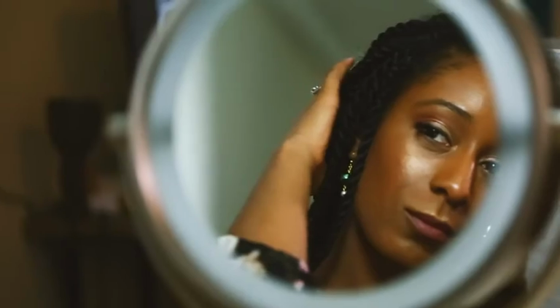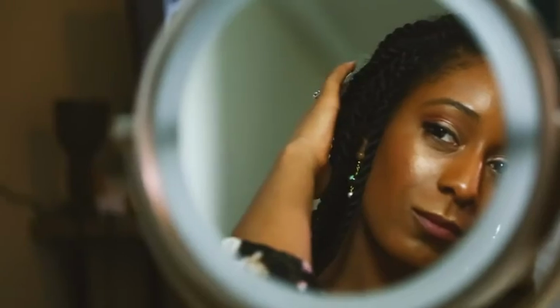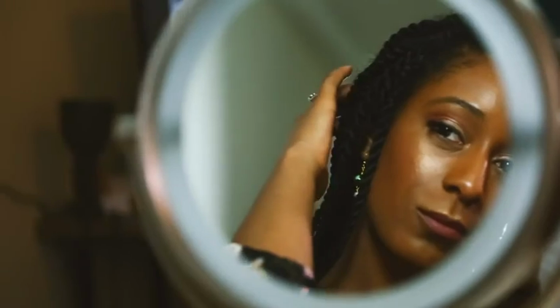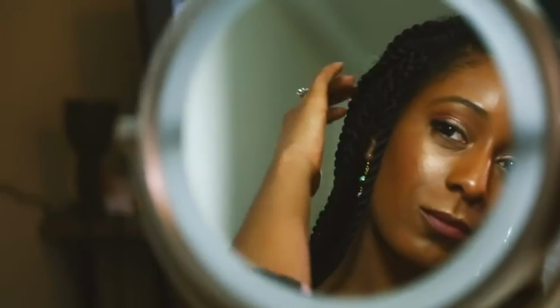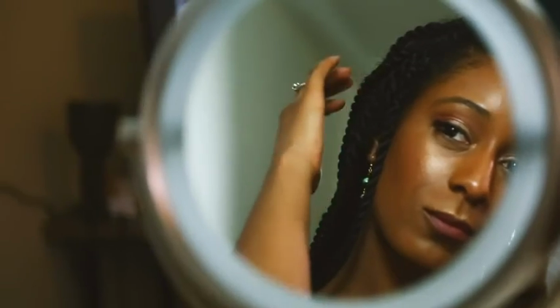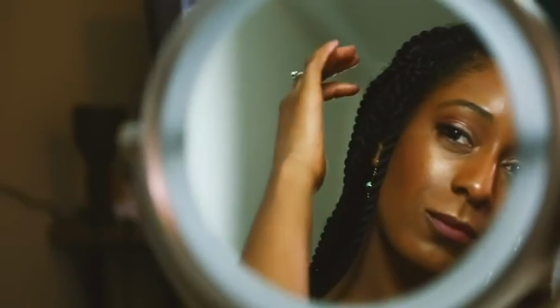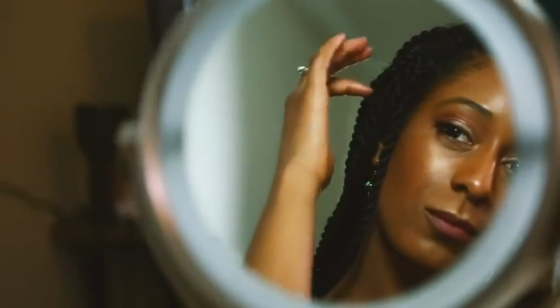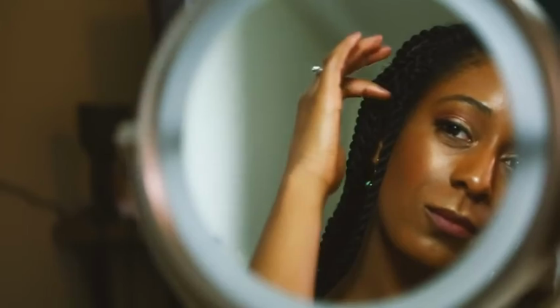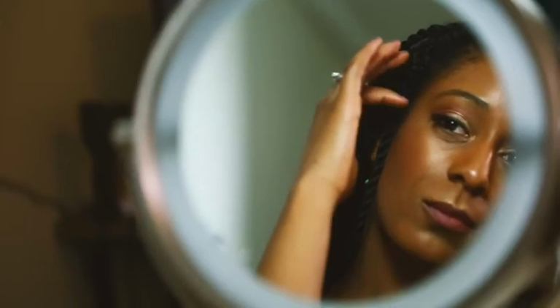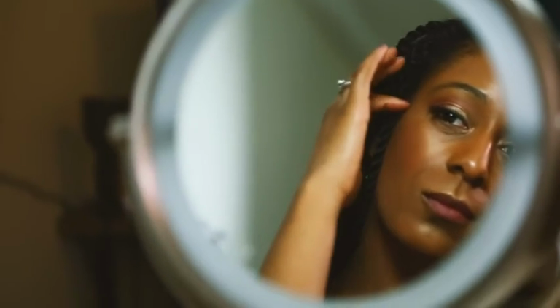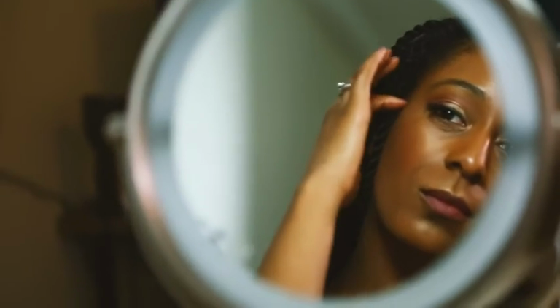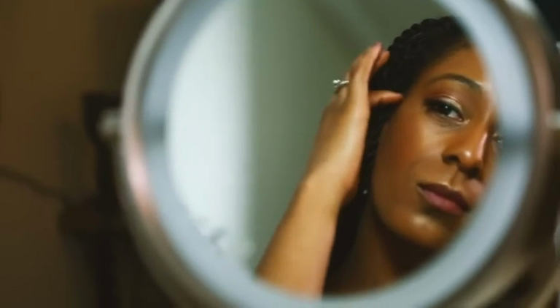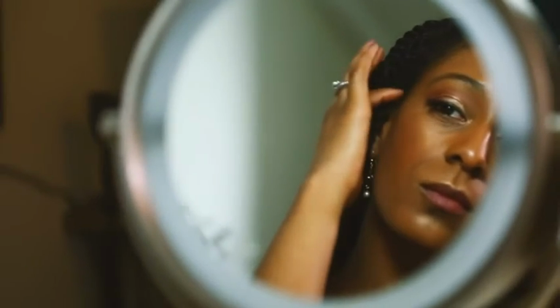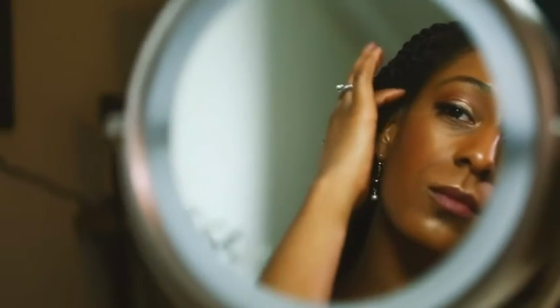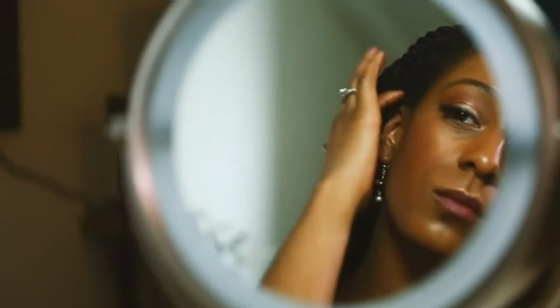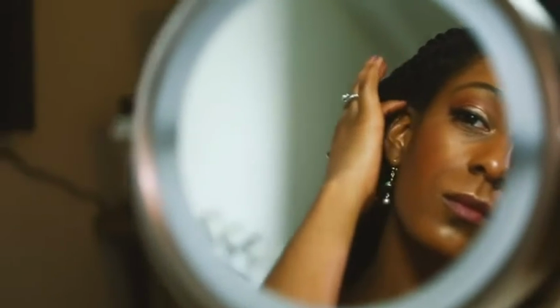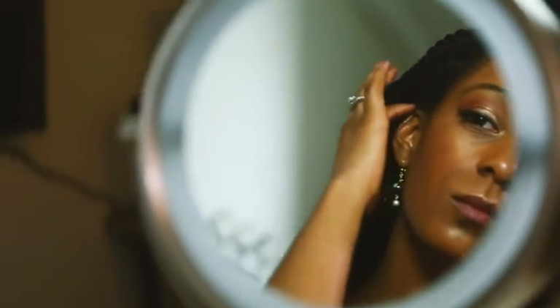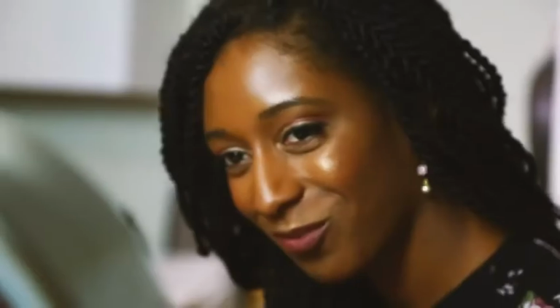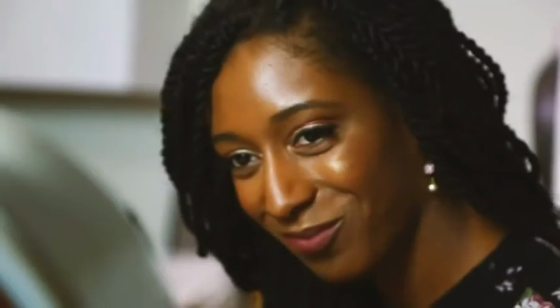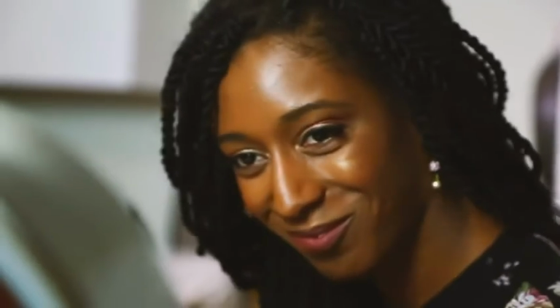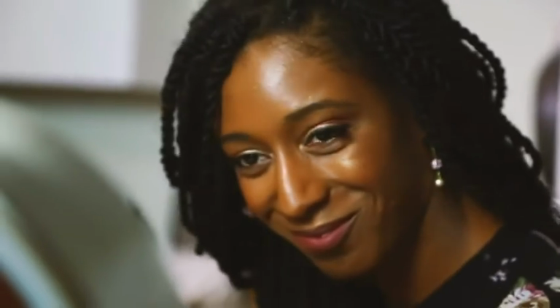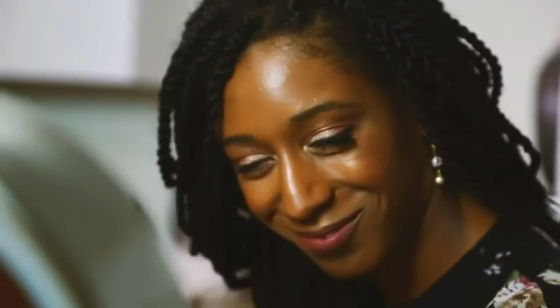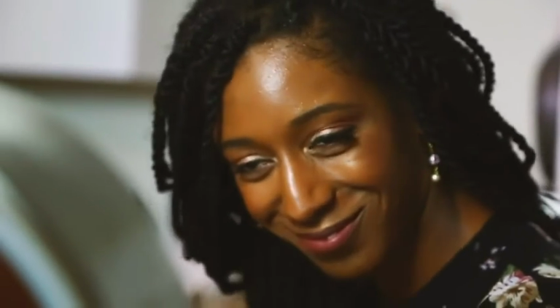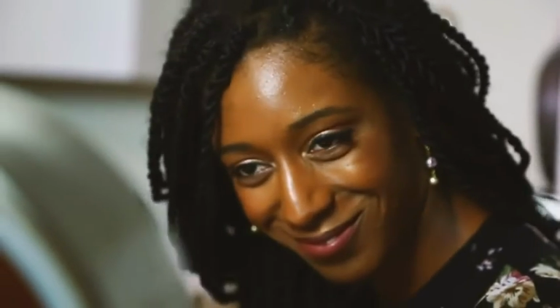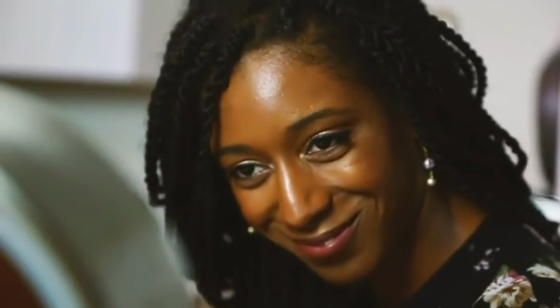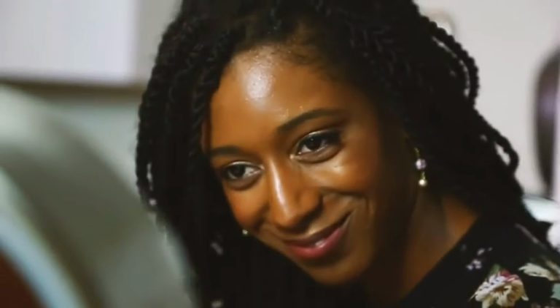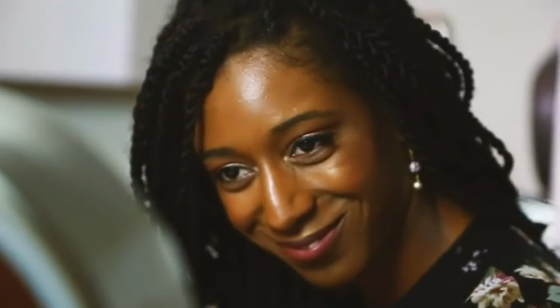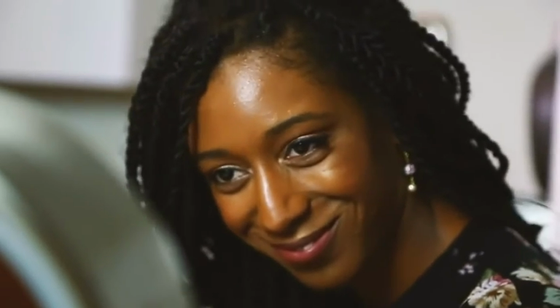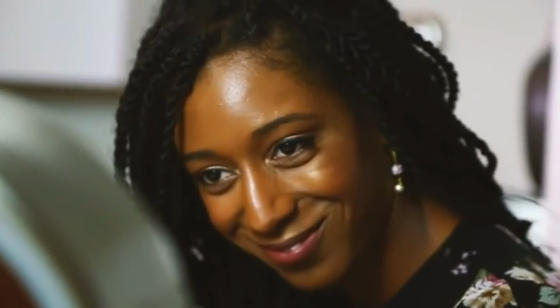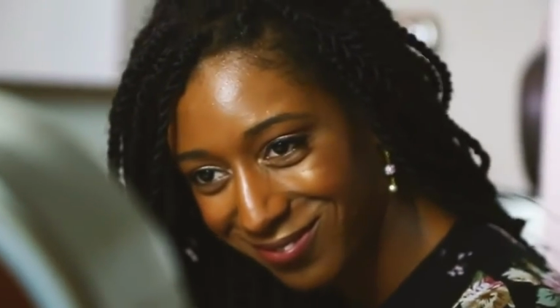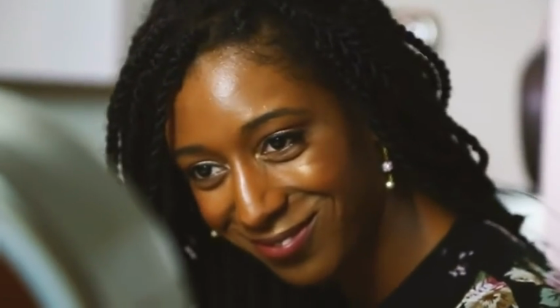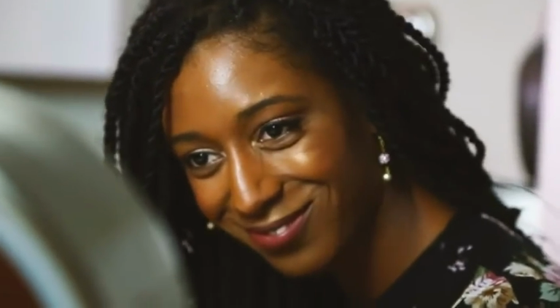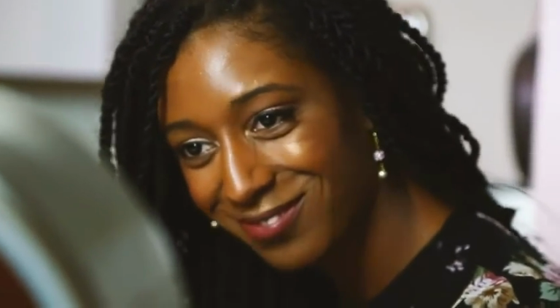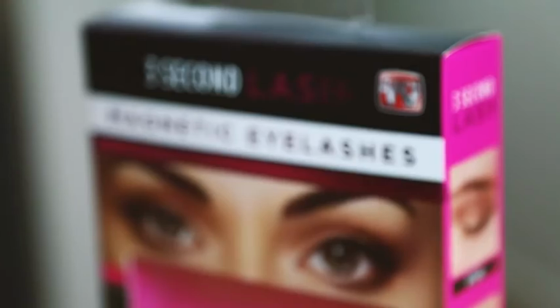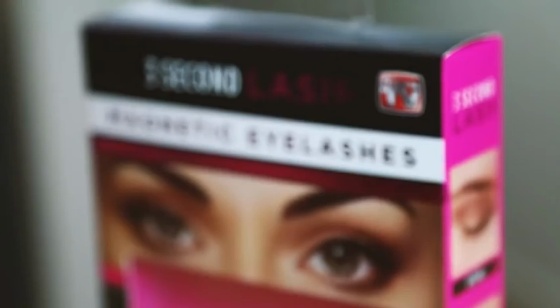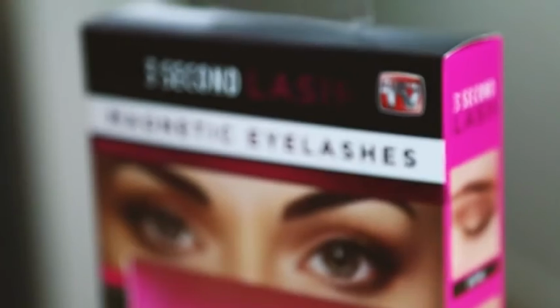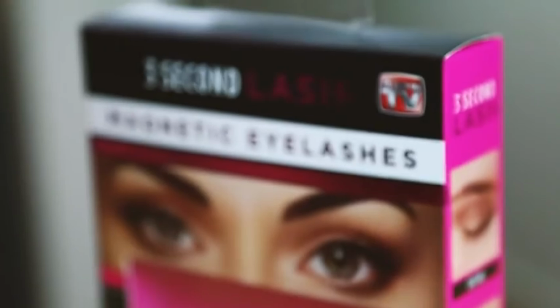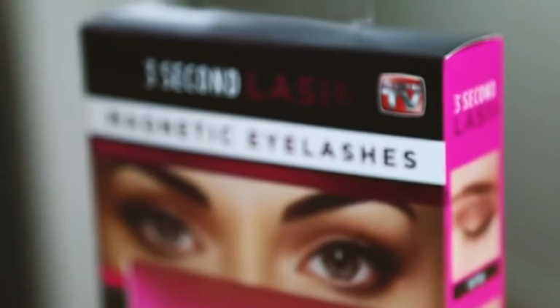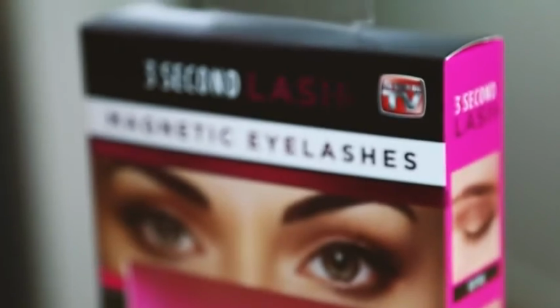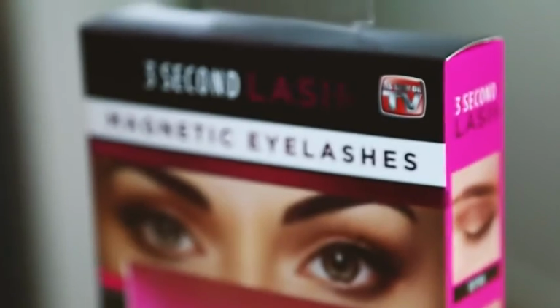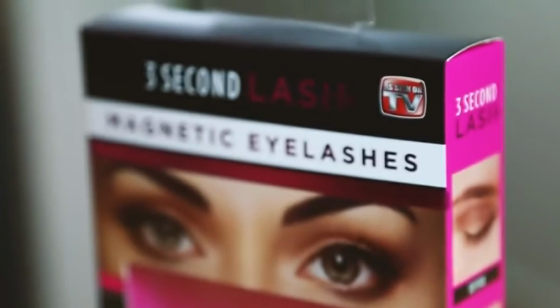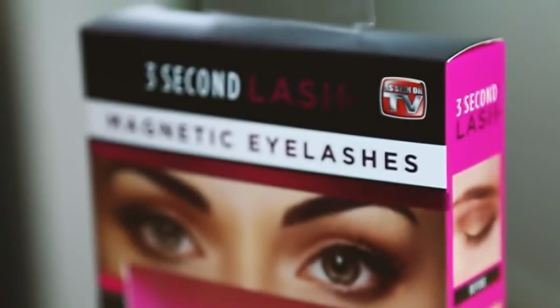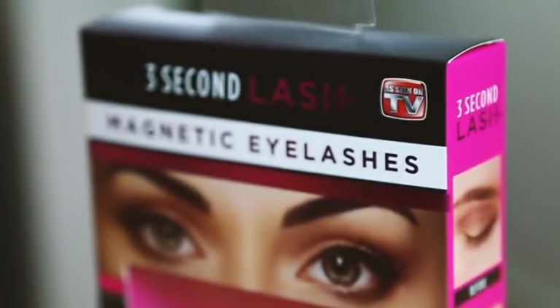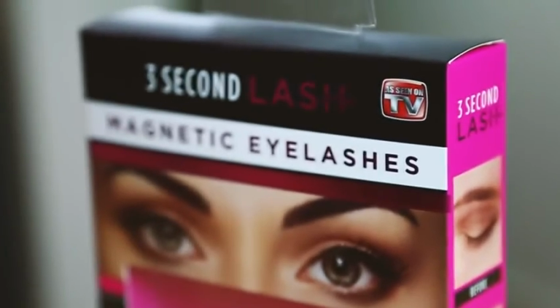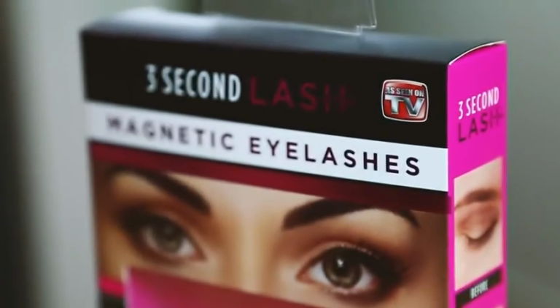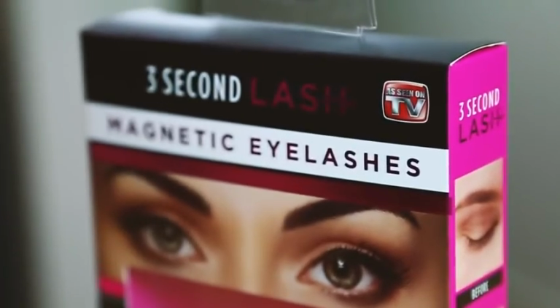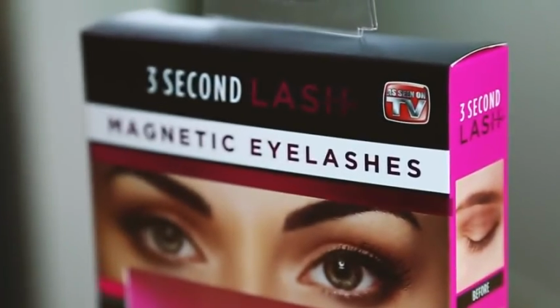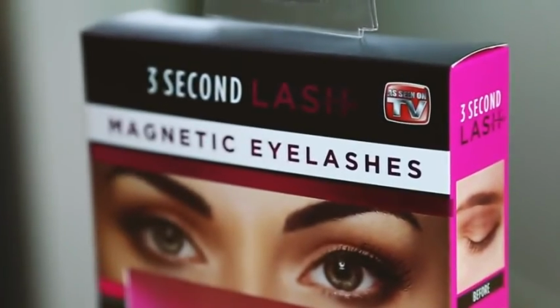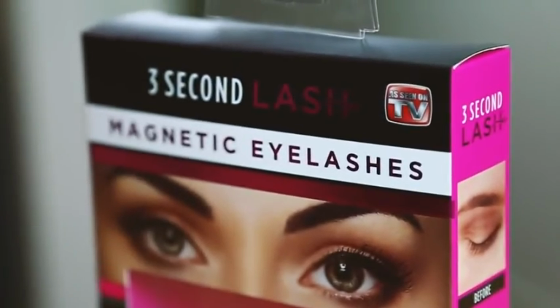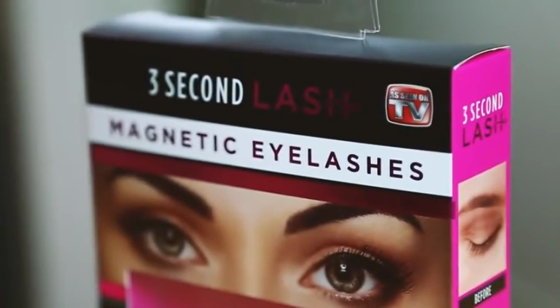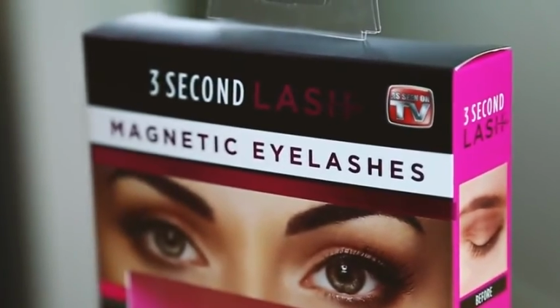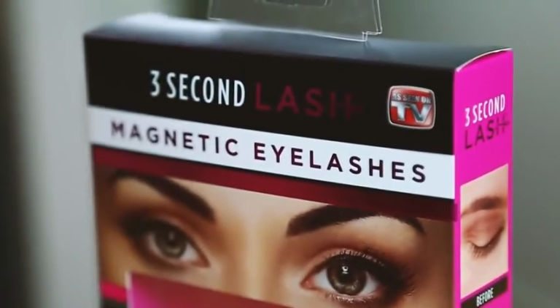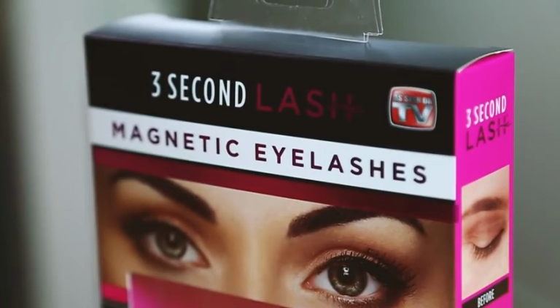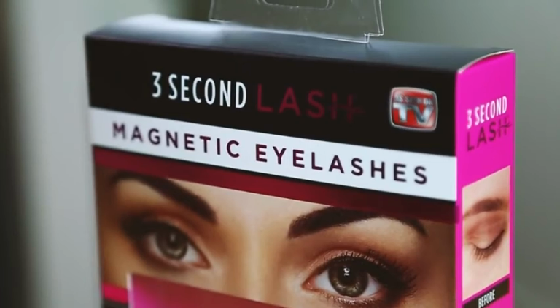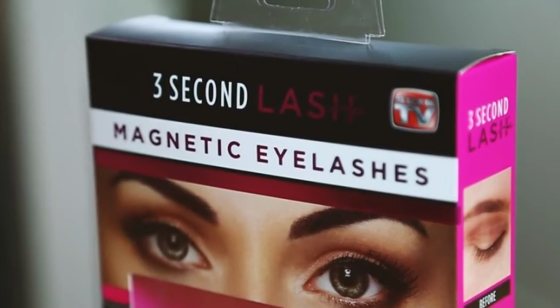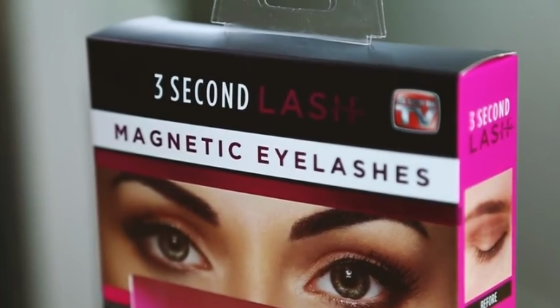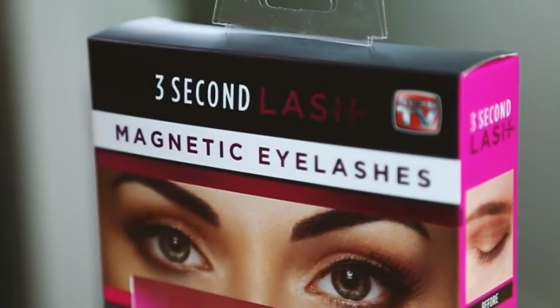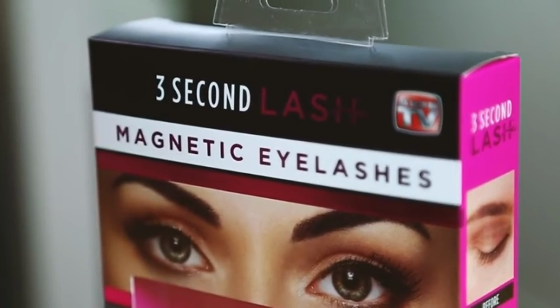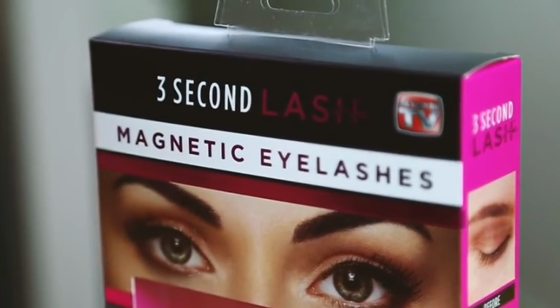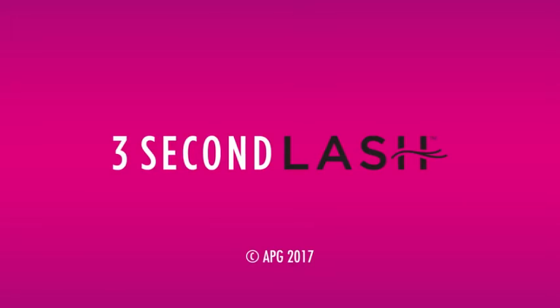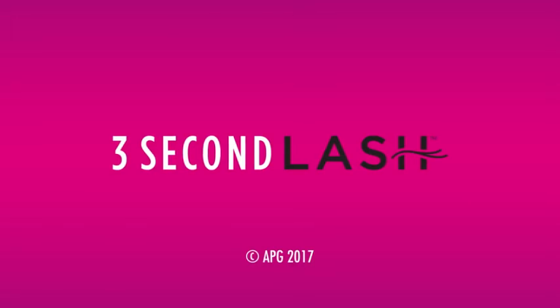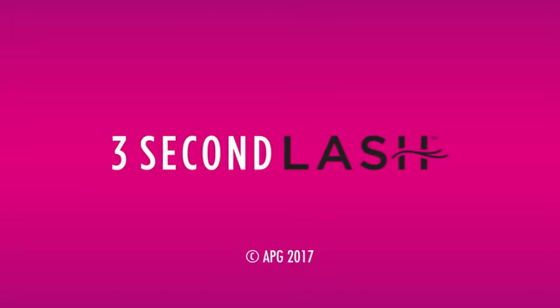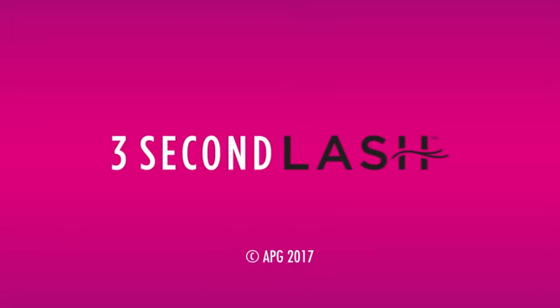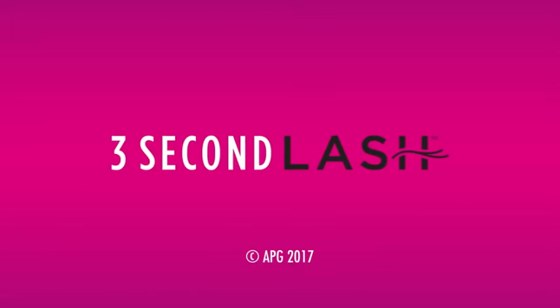Practice makes perfect. By following these tips, you'll get the hang of 3 Second Lash magnetic eyelashes in no time.